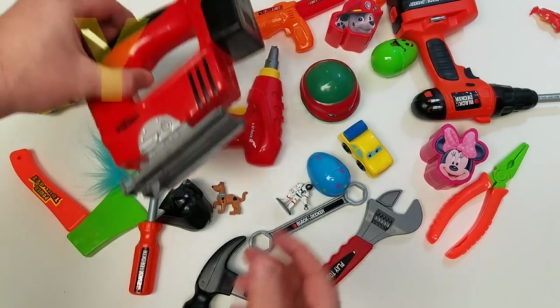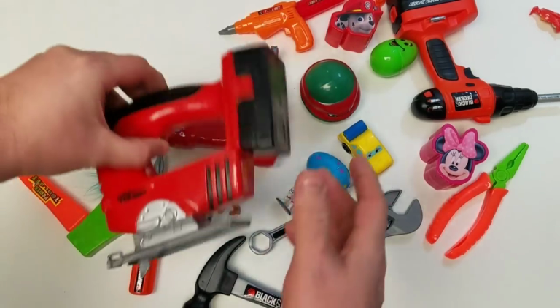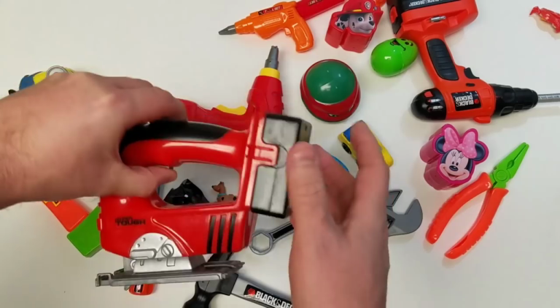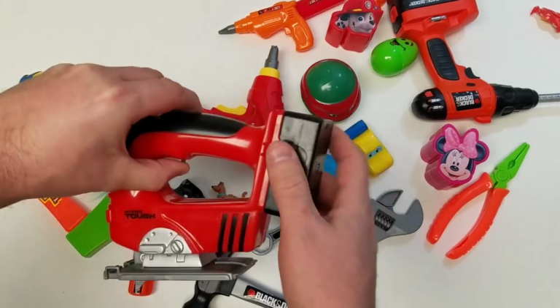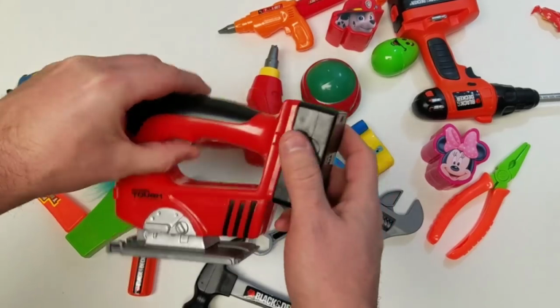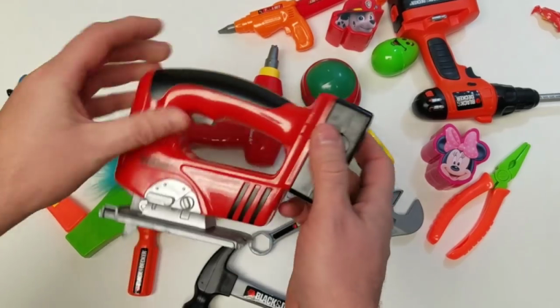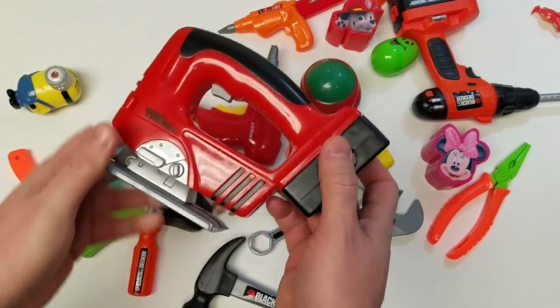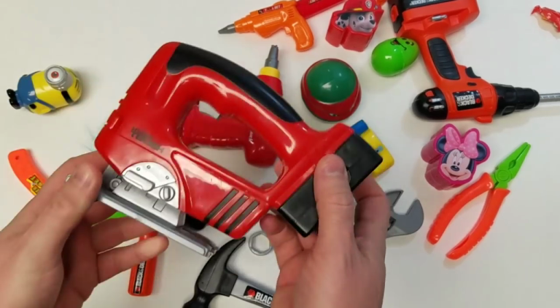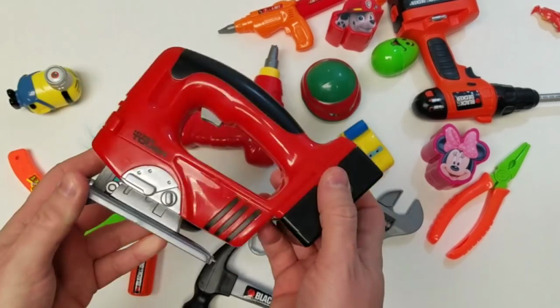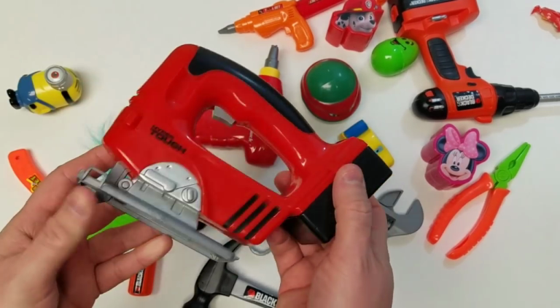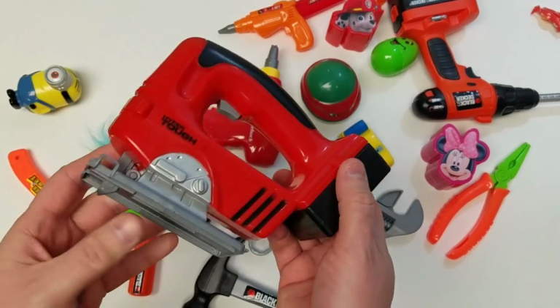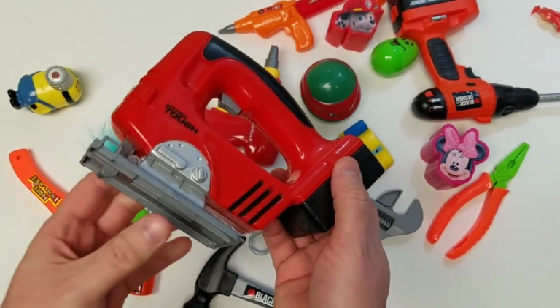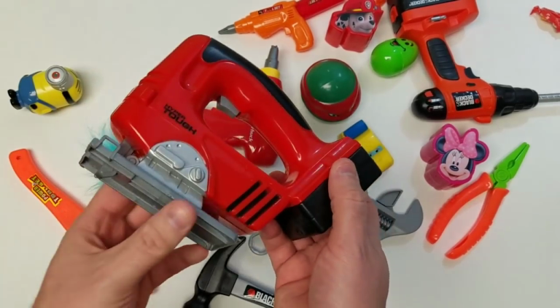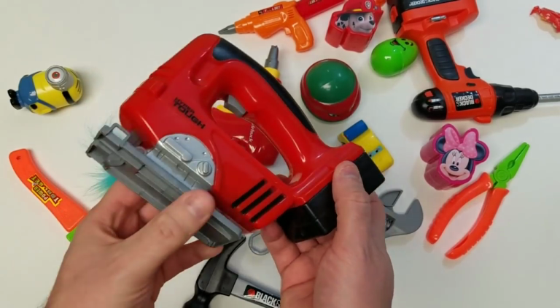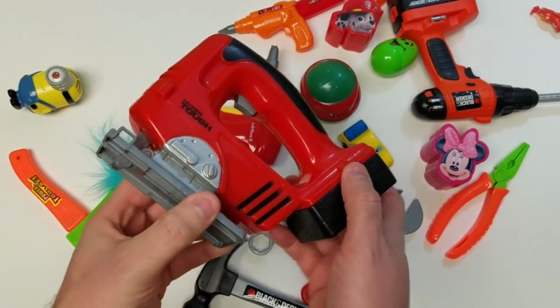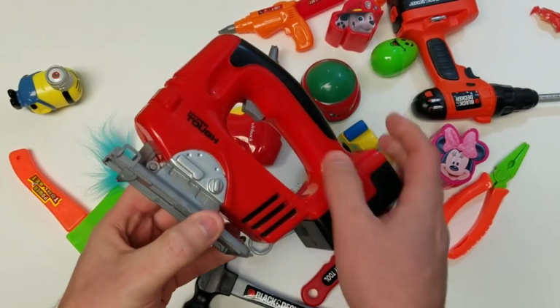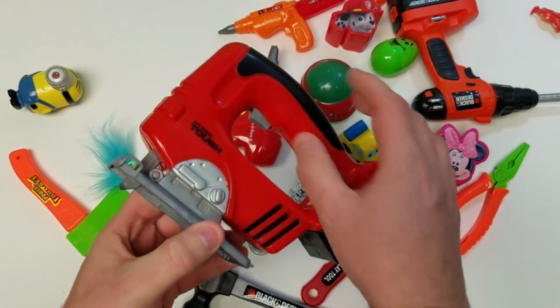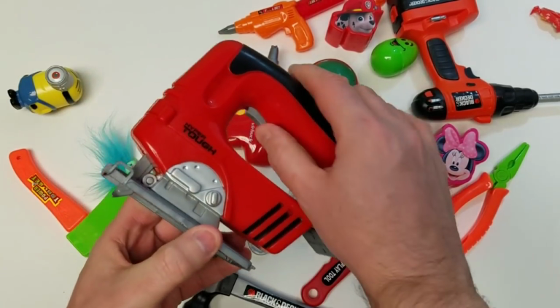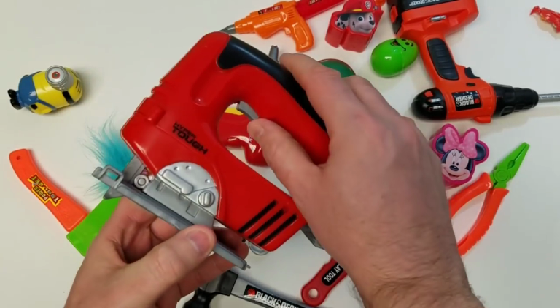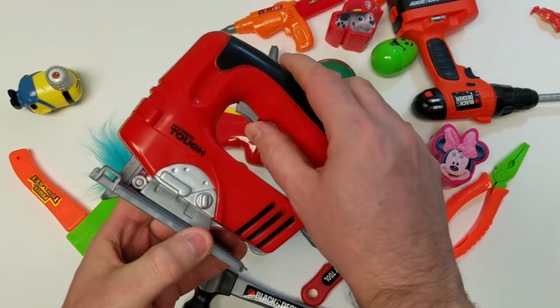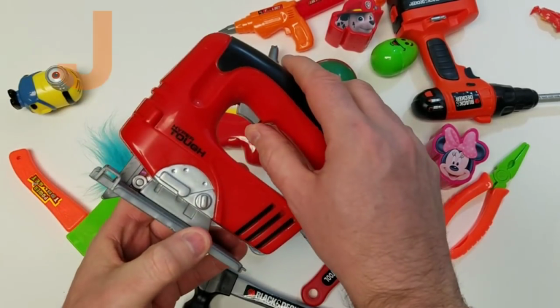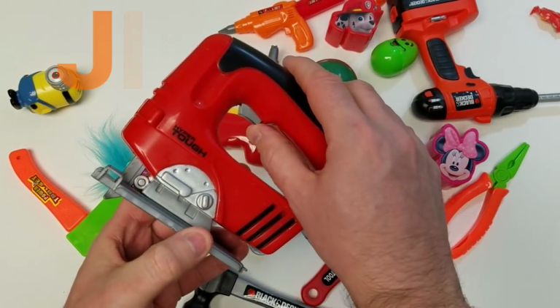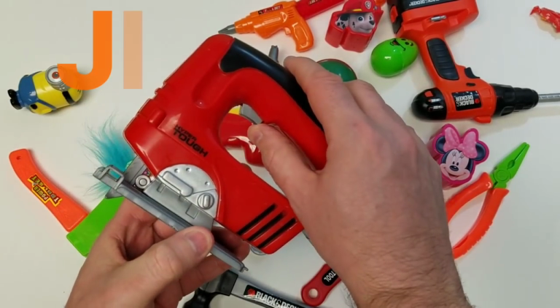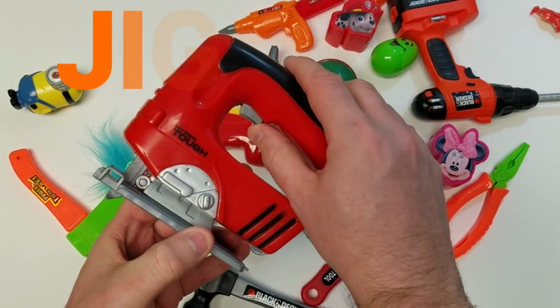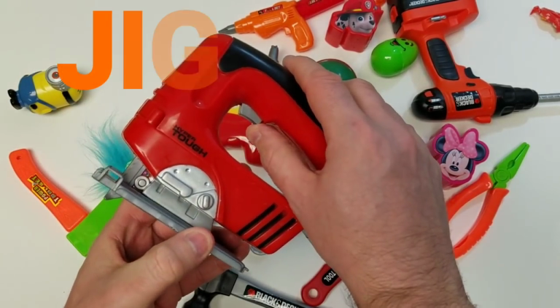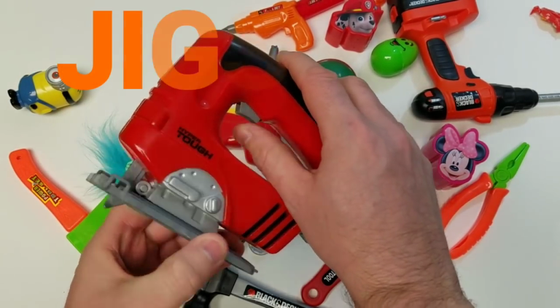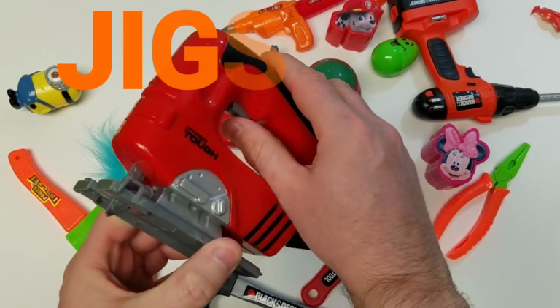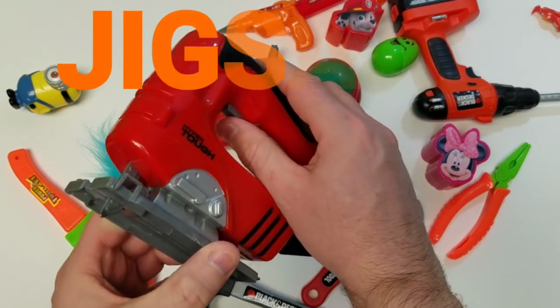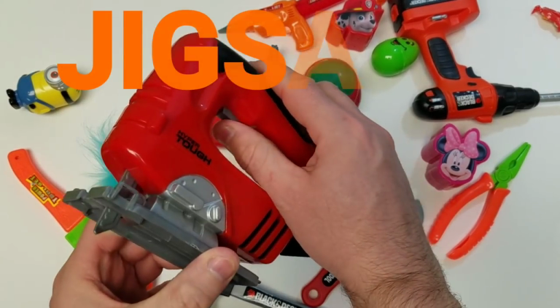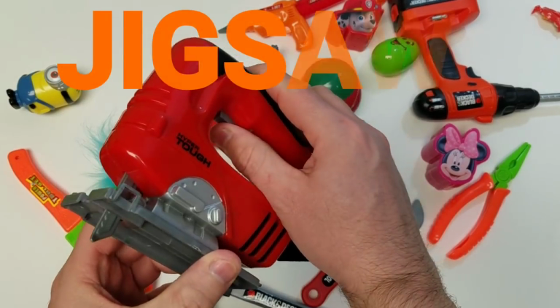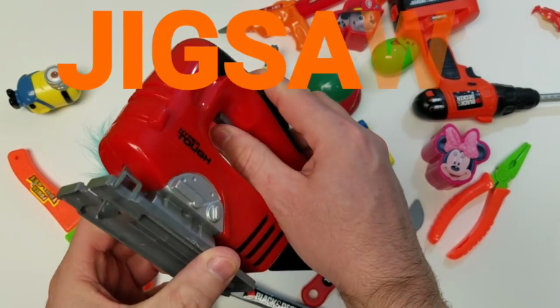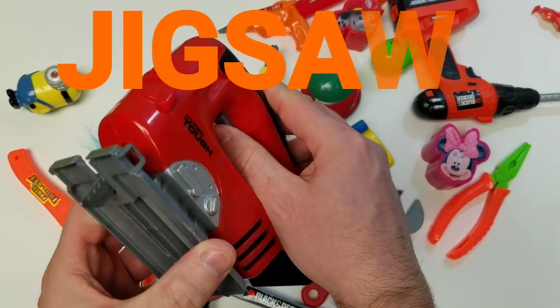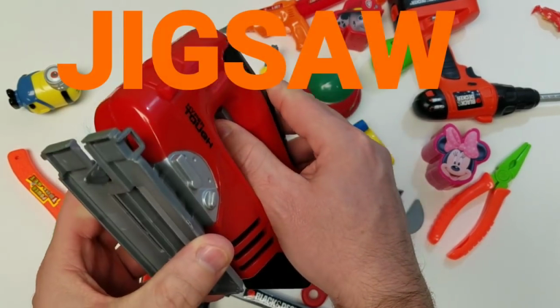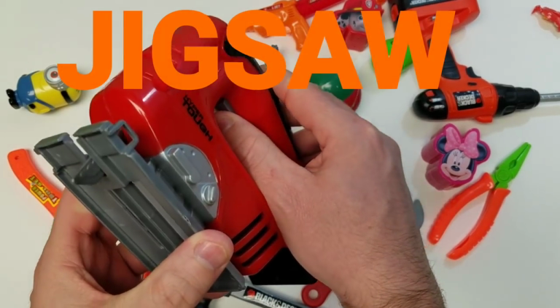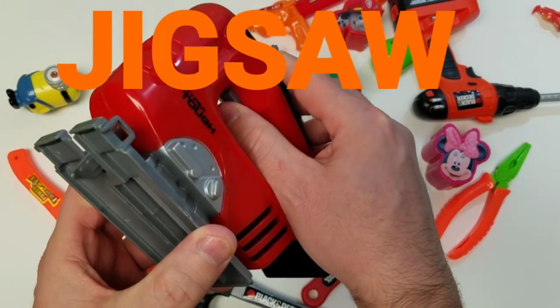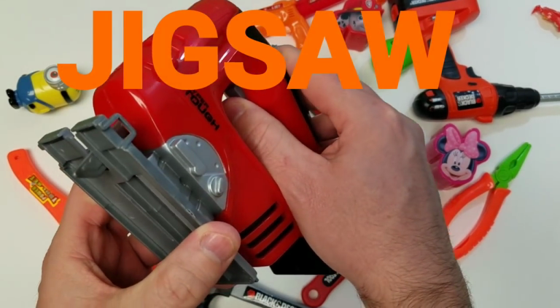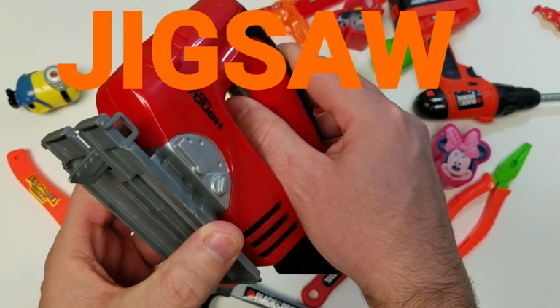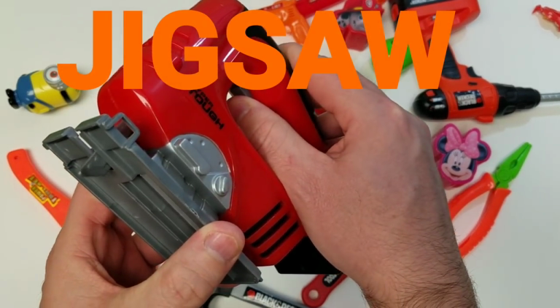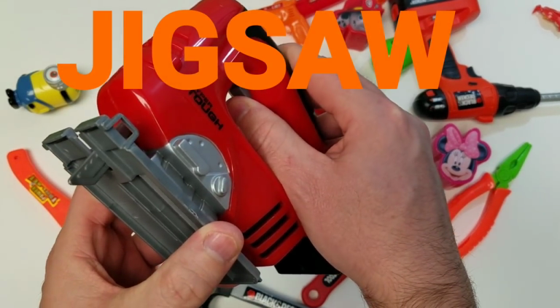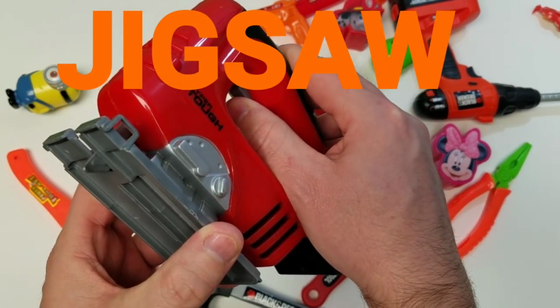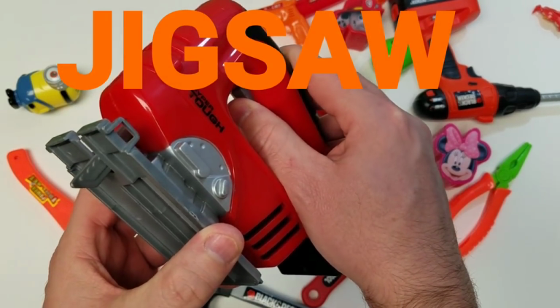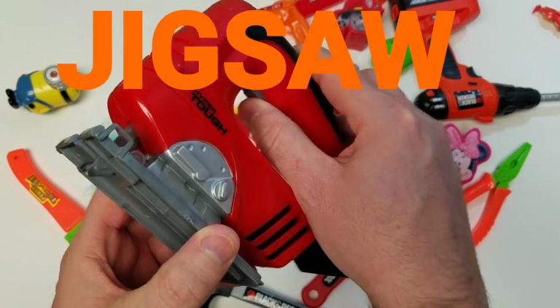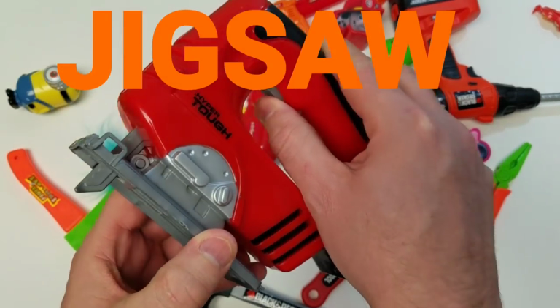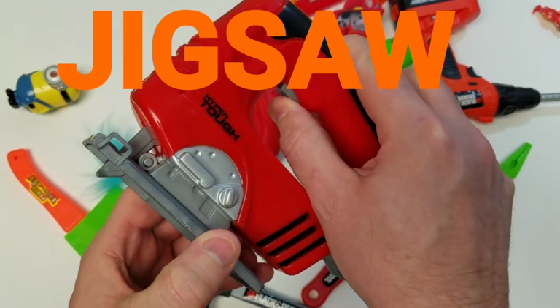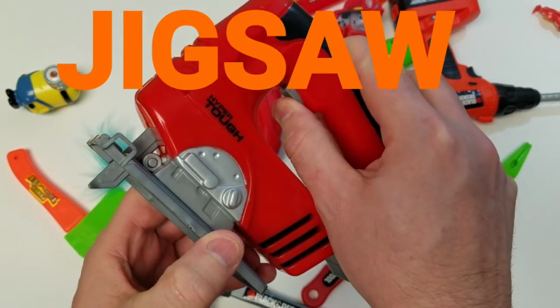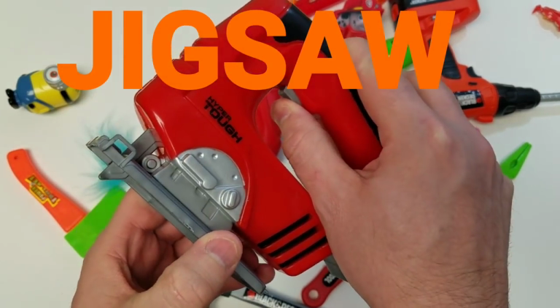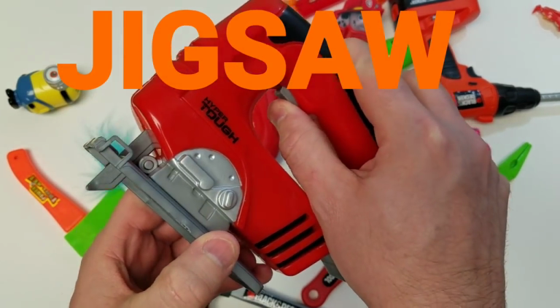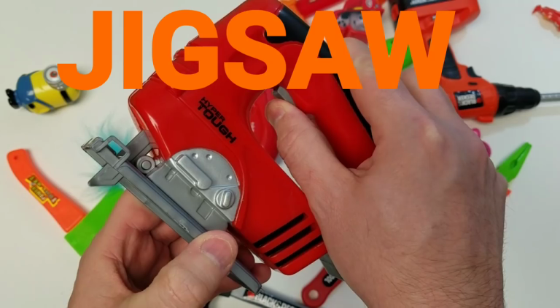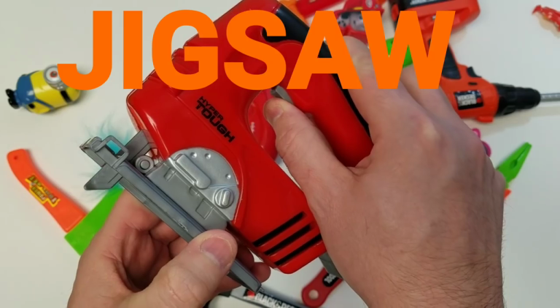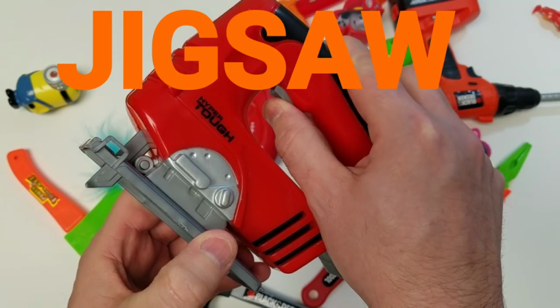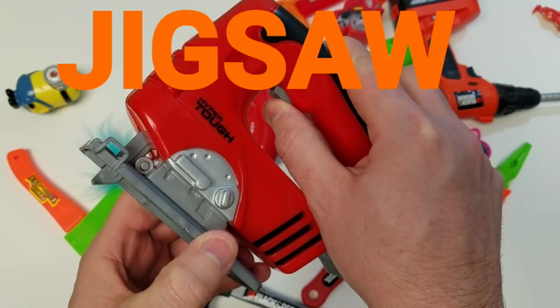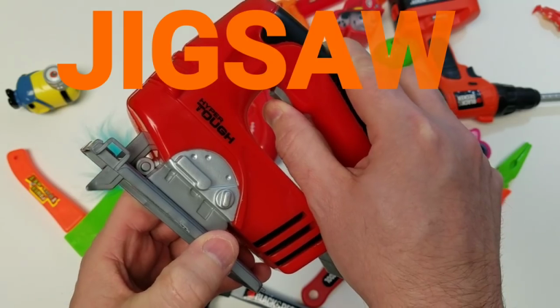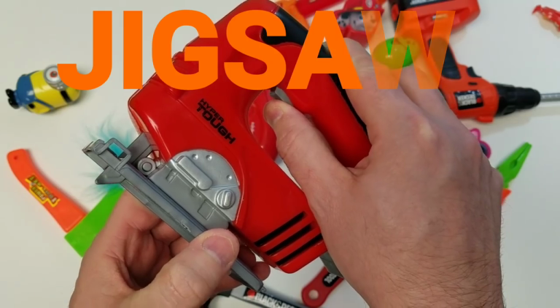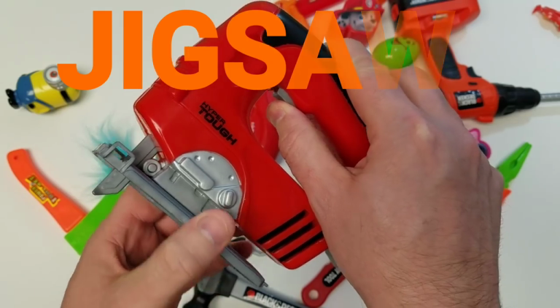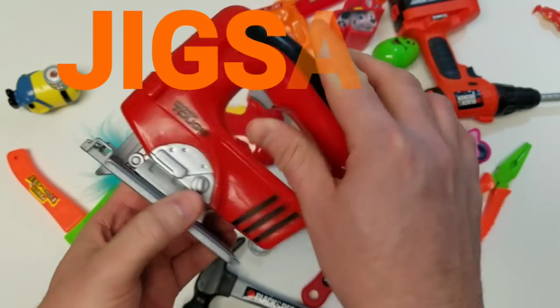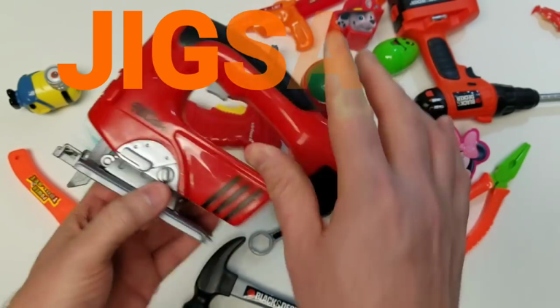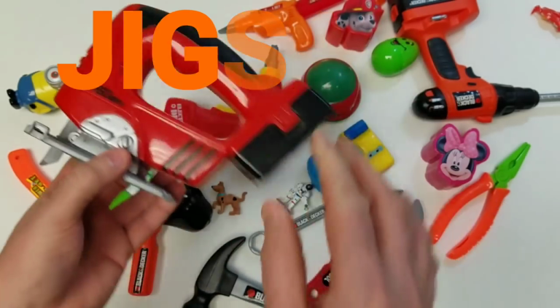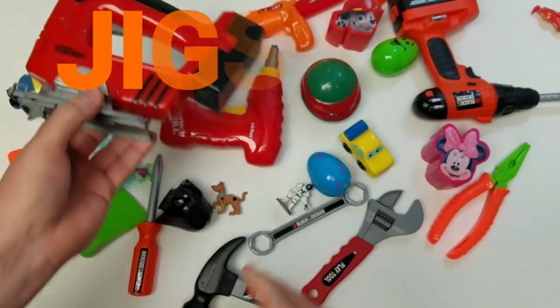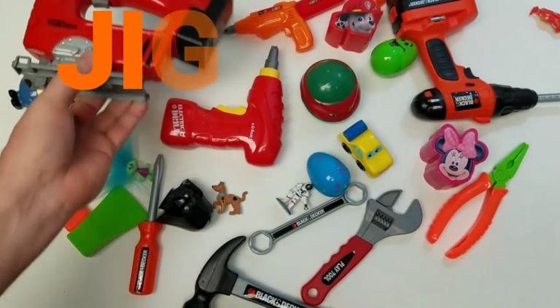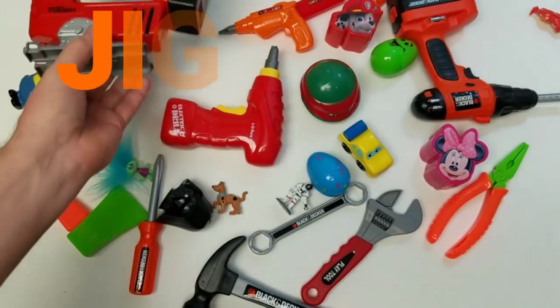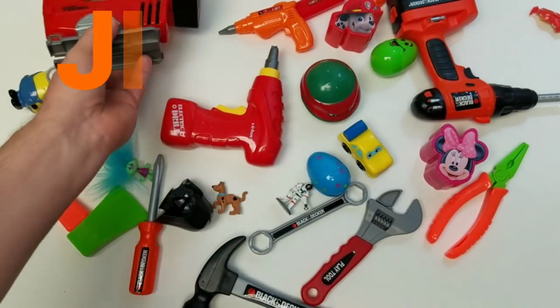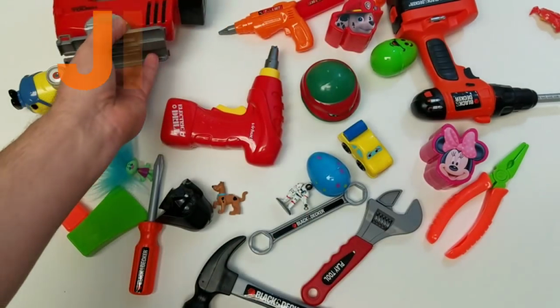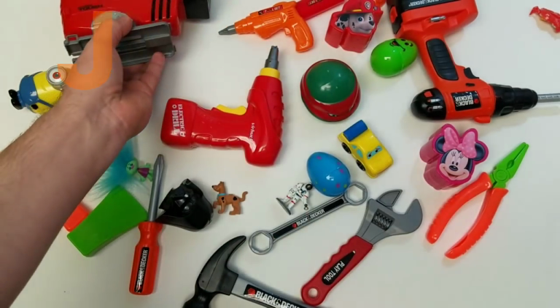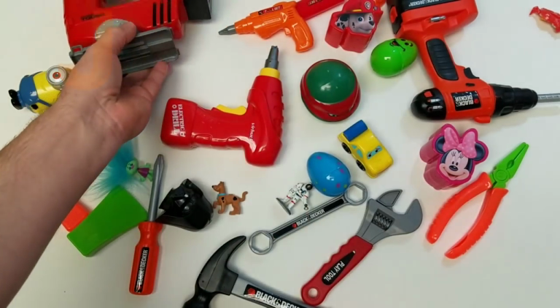Take a look at our jigsaw. Ooh, this one's one of the coolest ones. Look at that blade — goes up and down. Jigsaw!